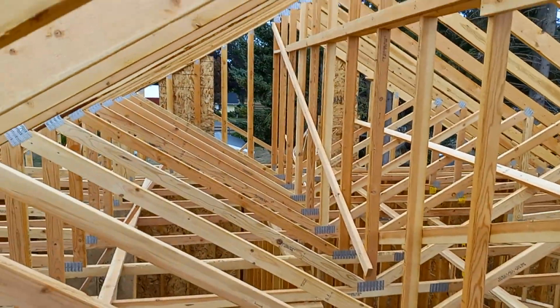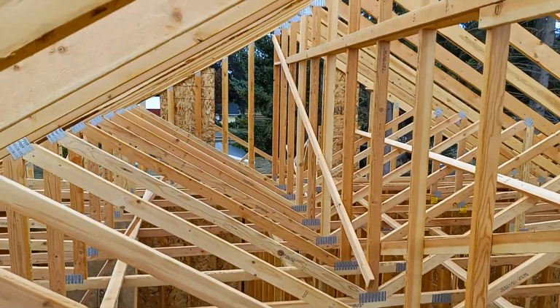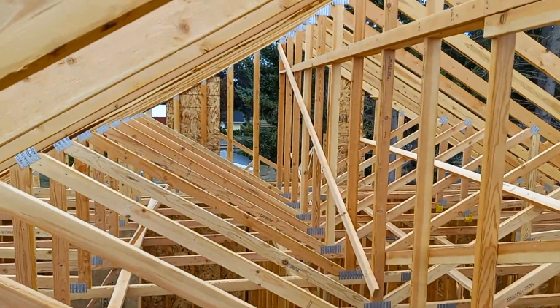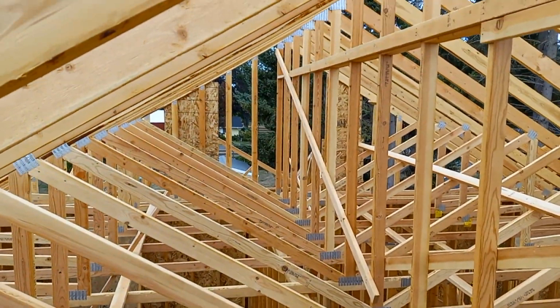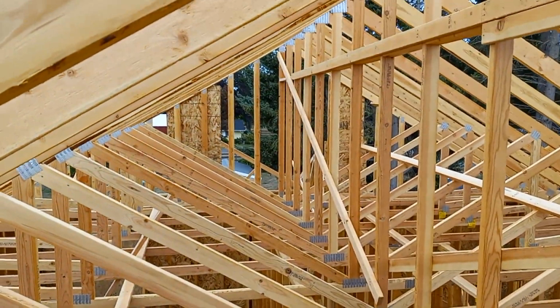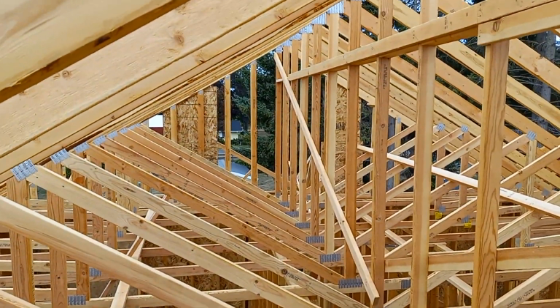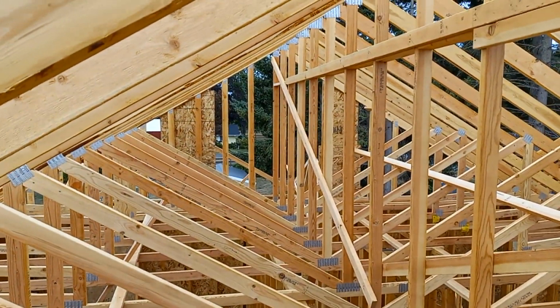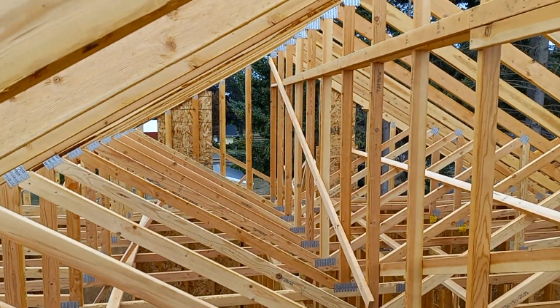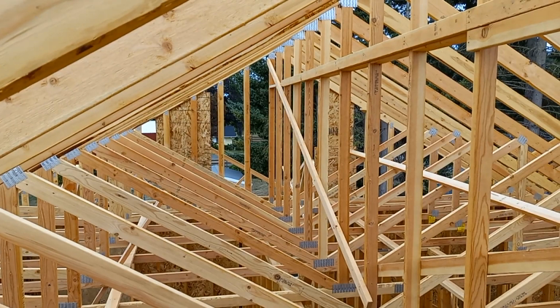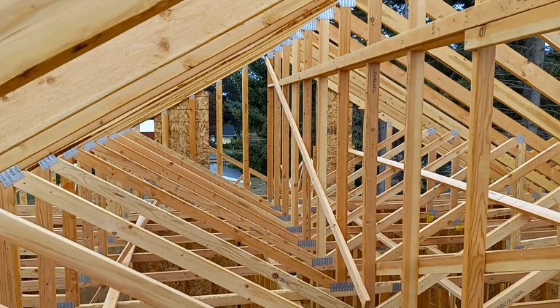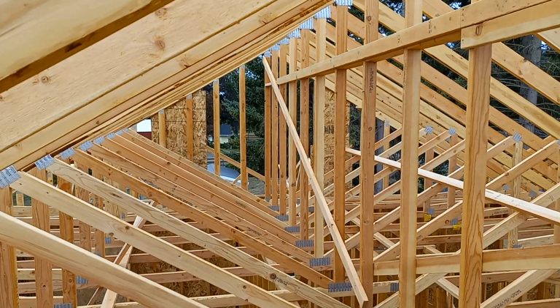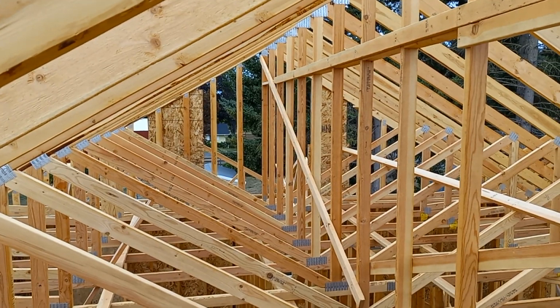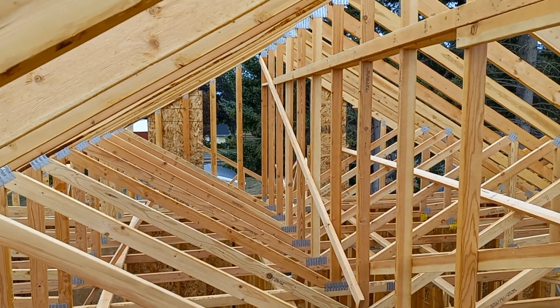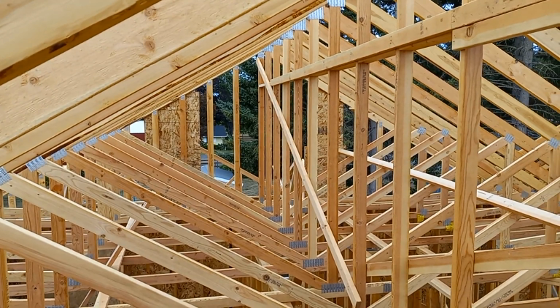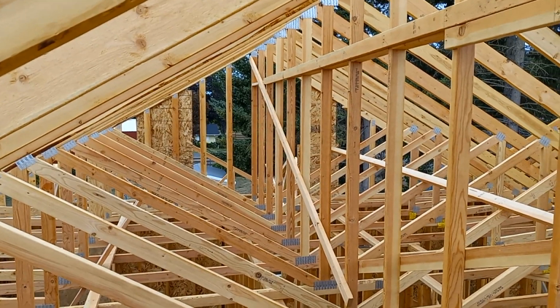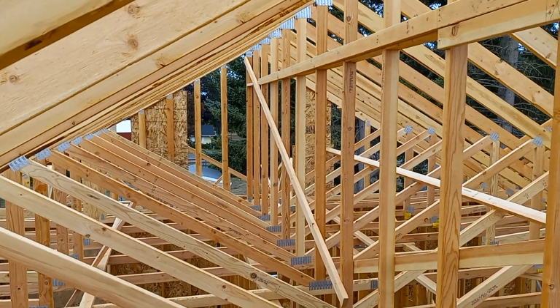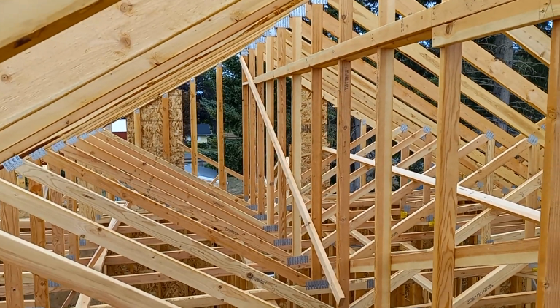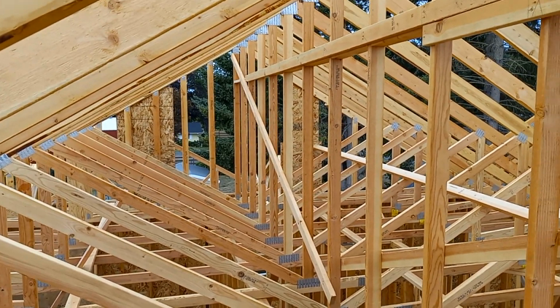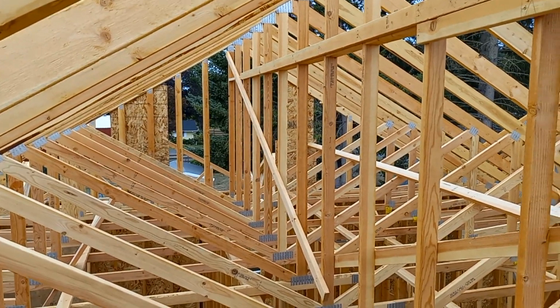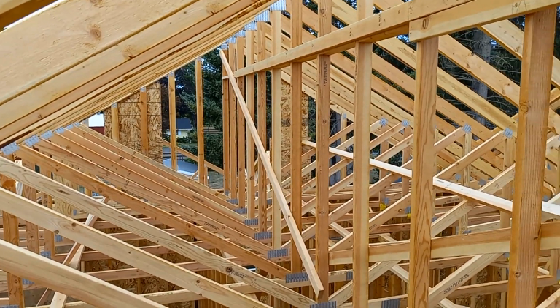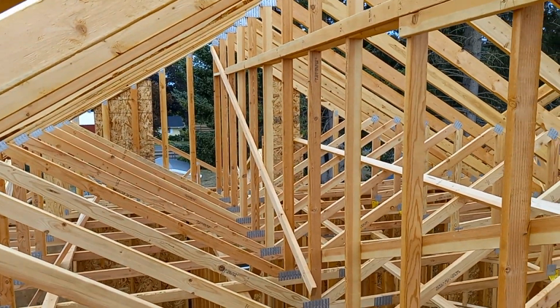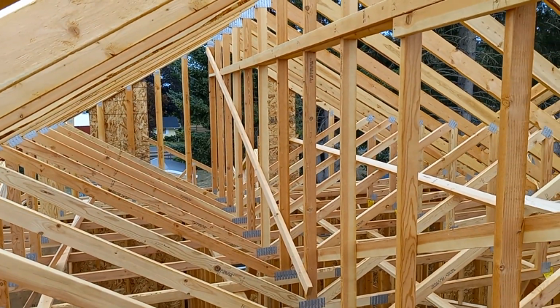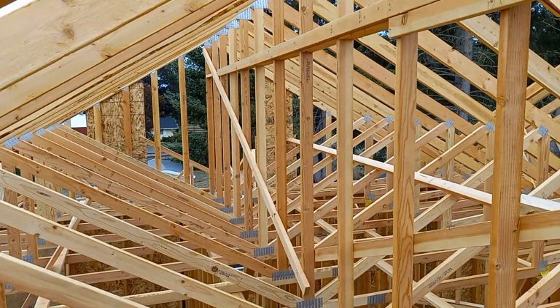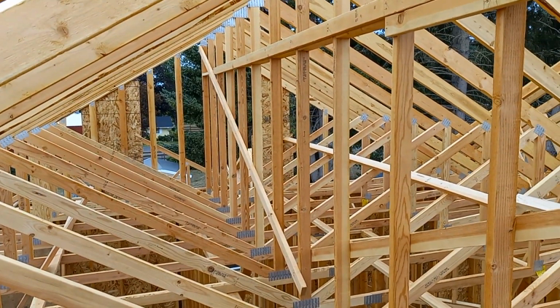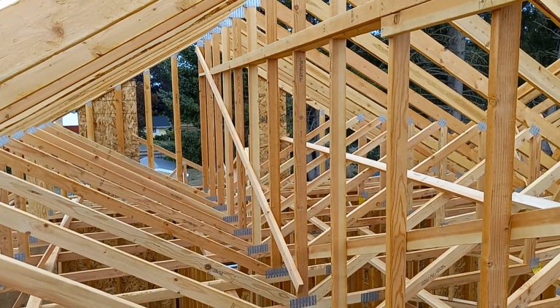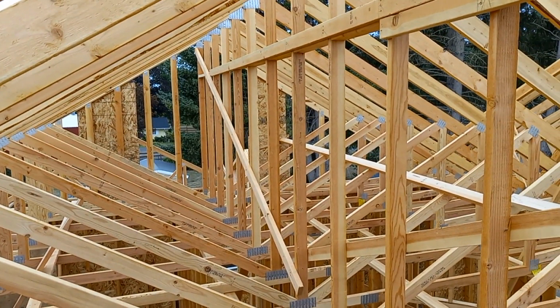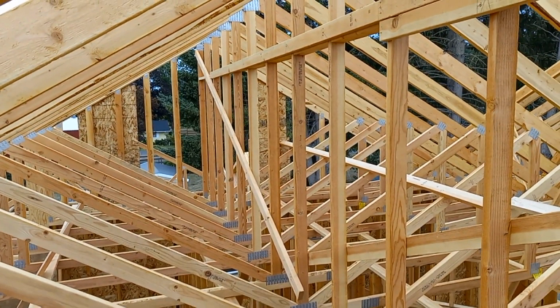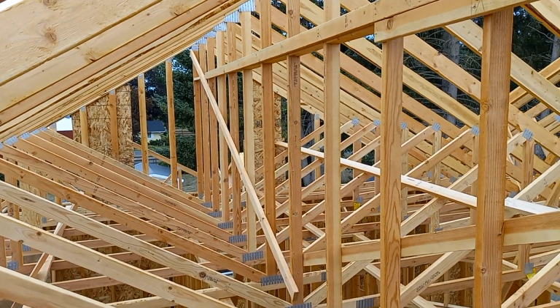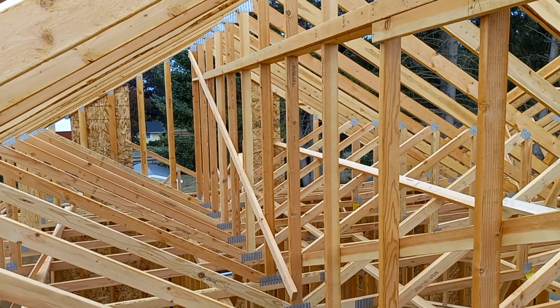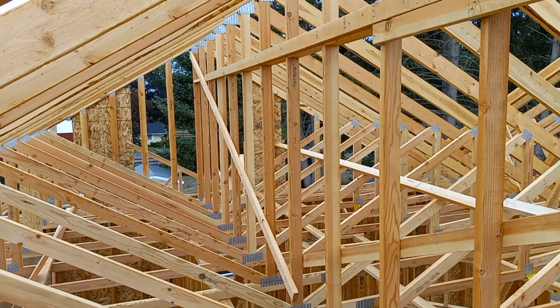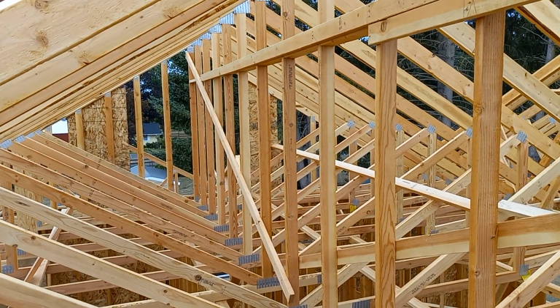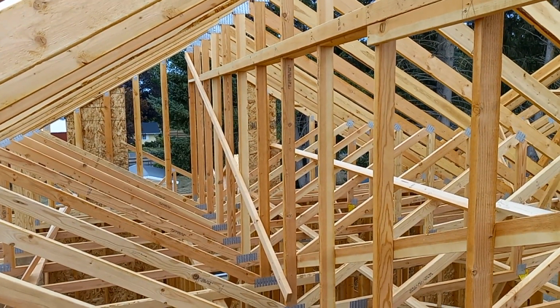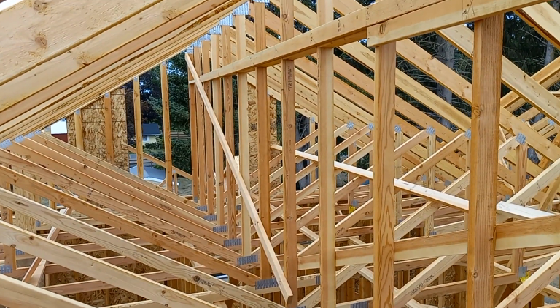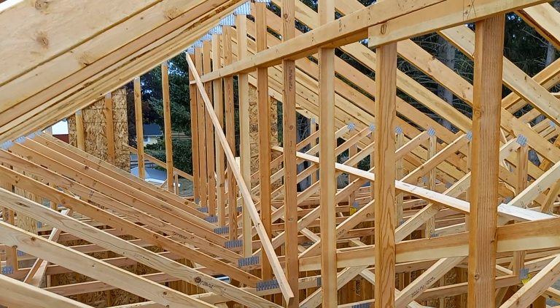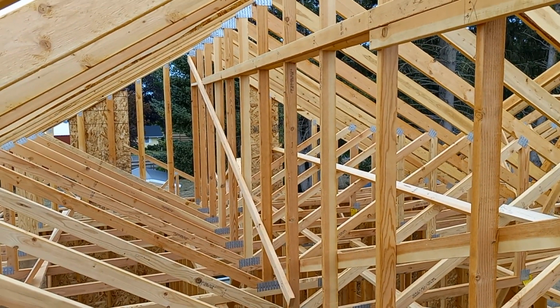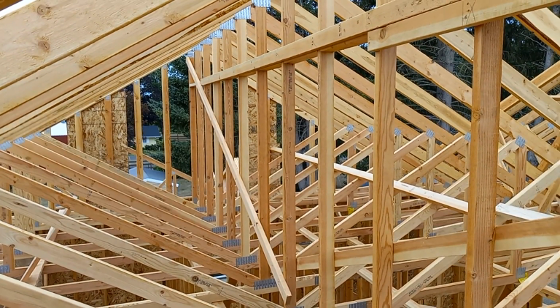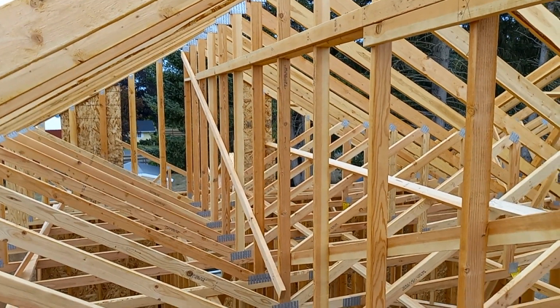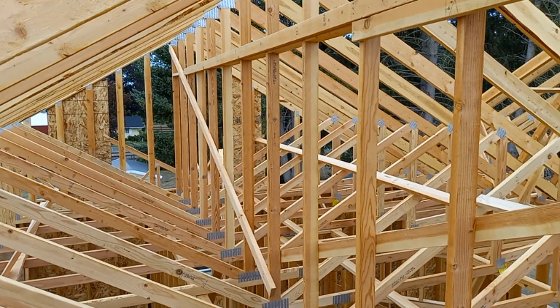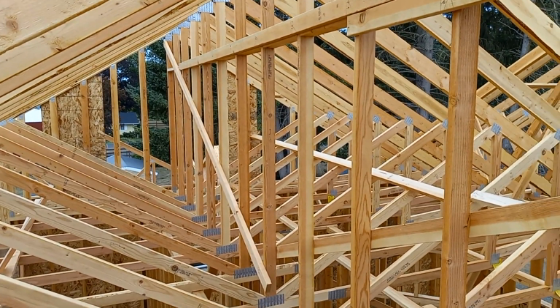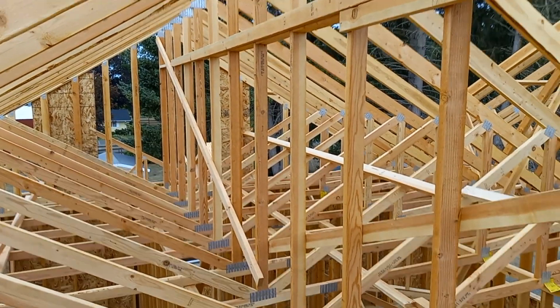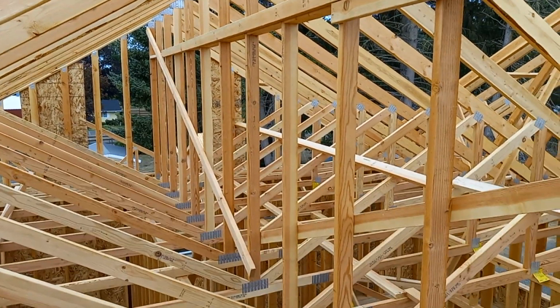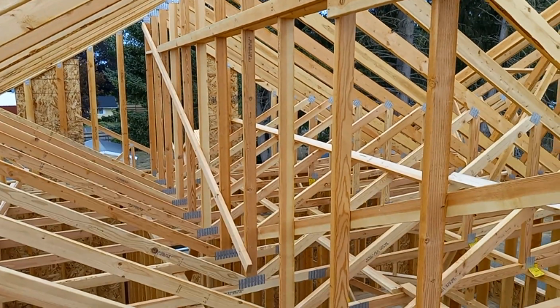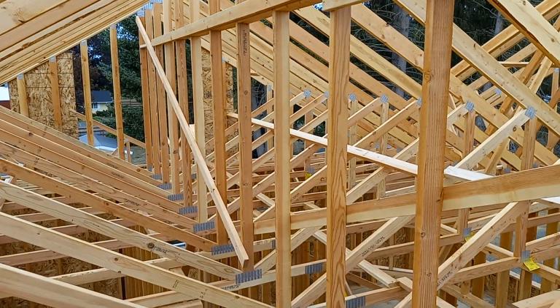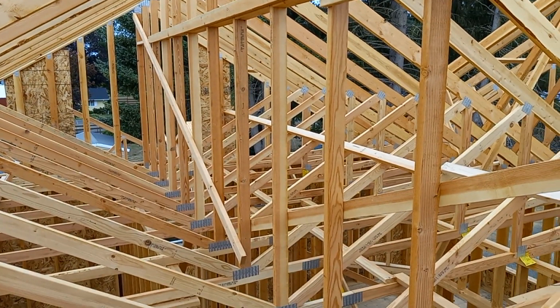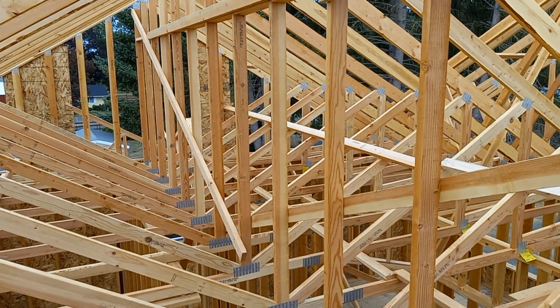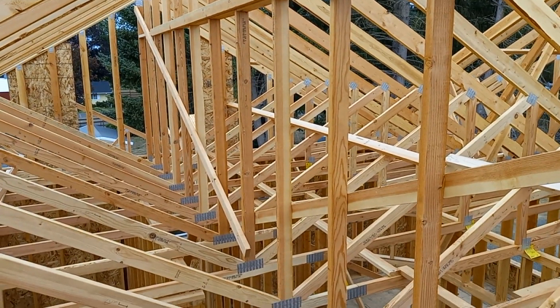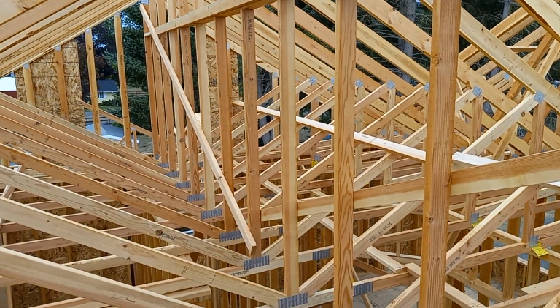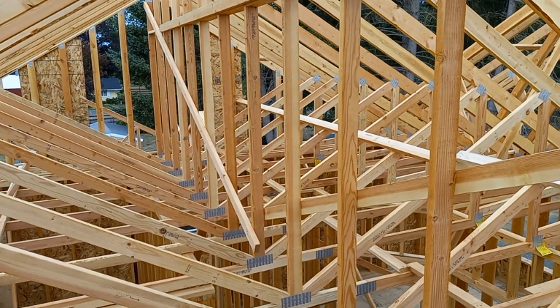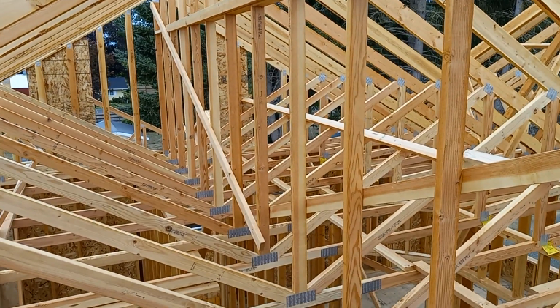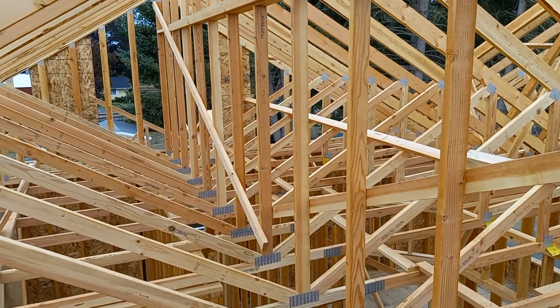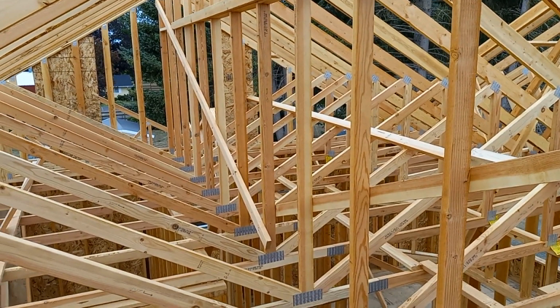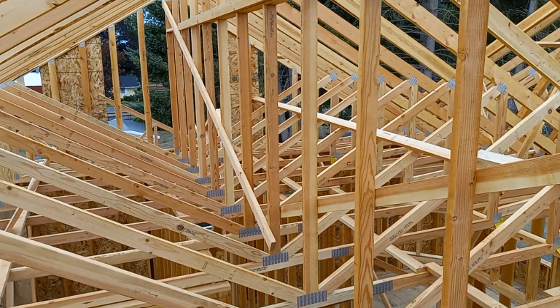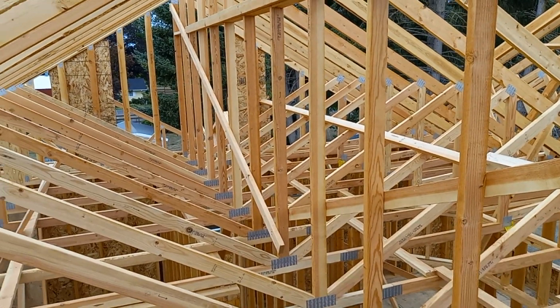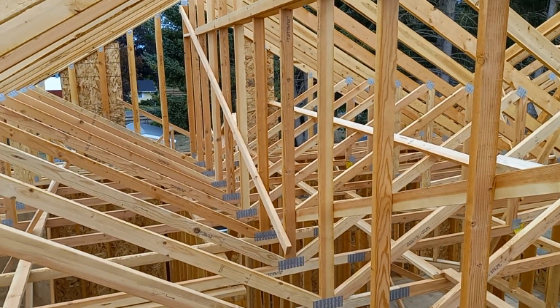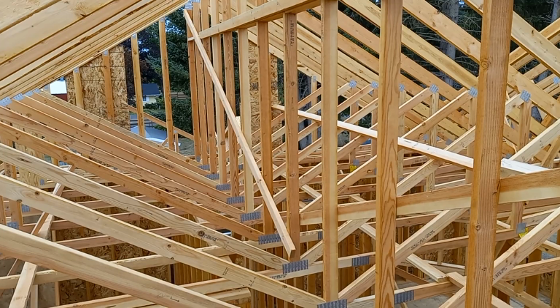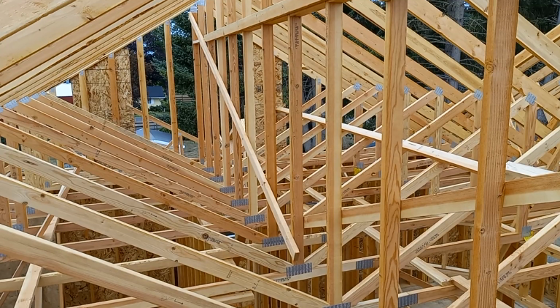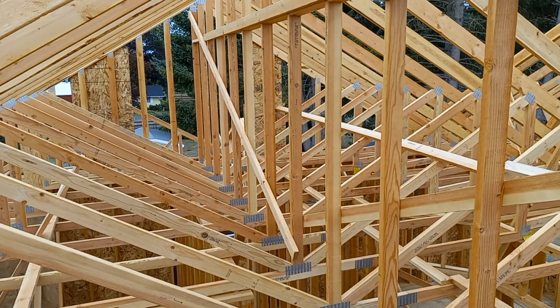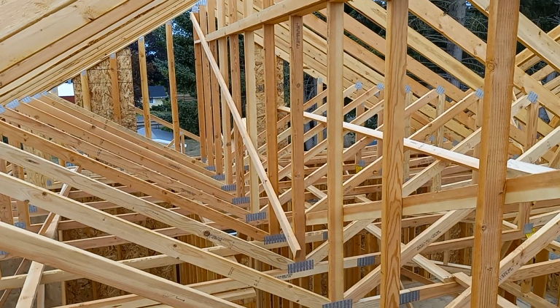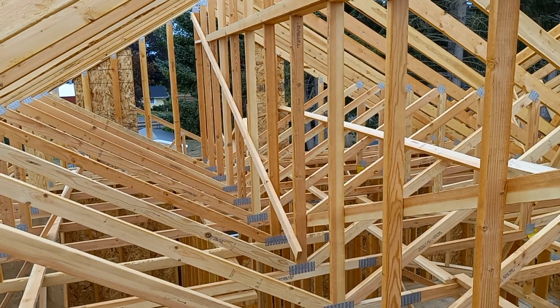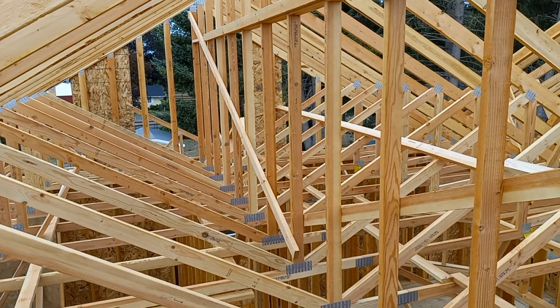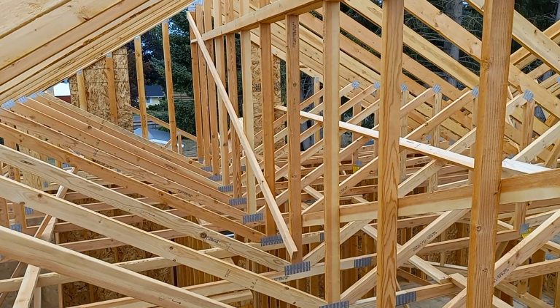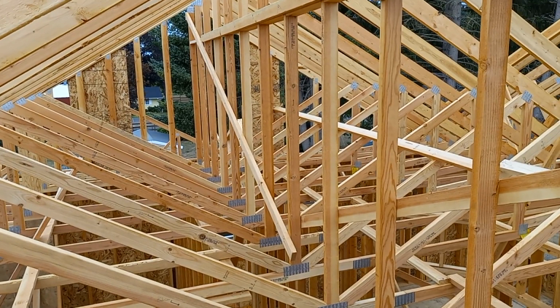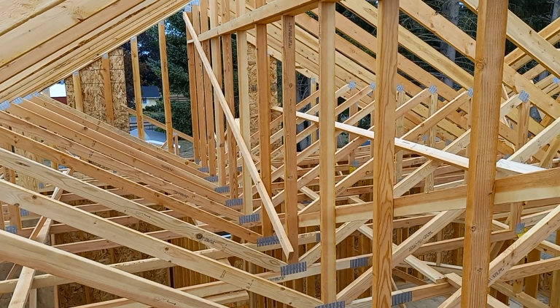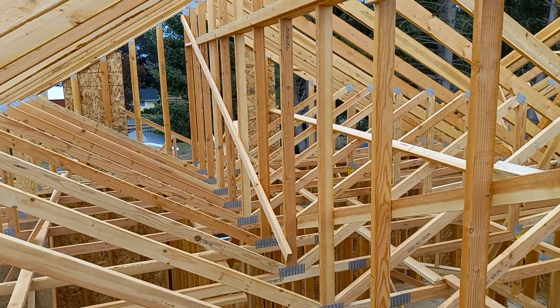Lesson is: don't forget your cross bracing.